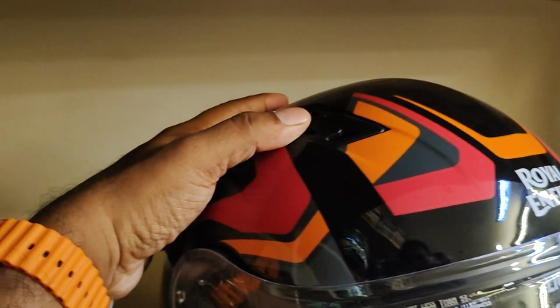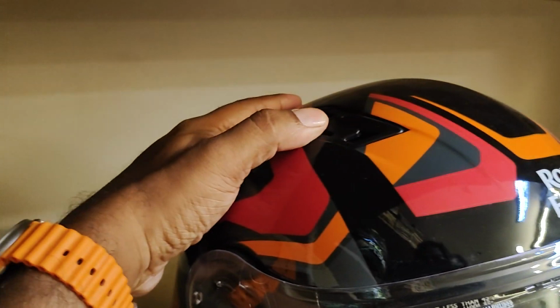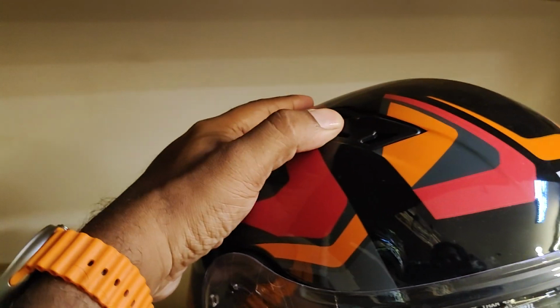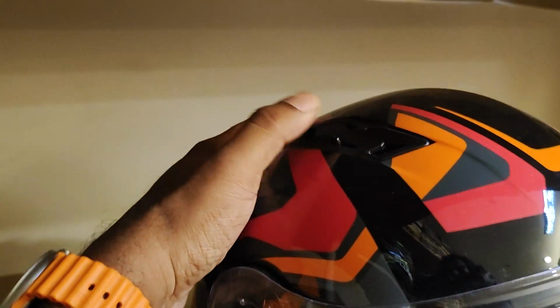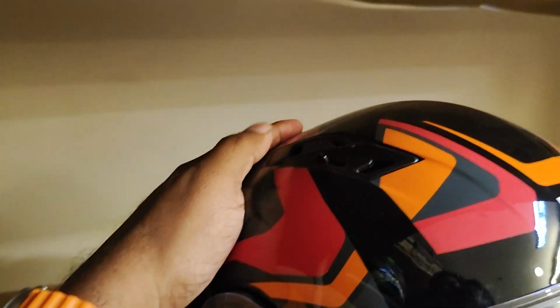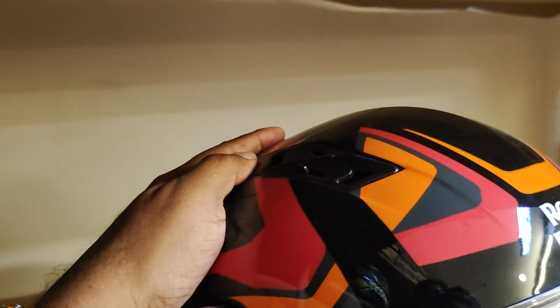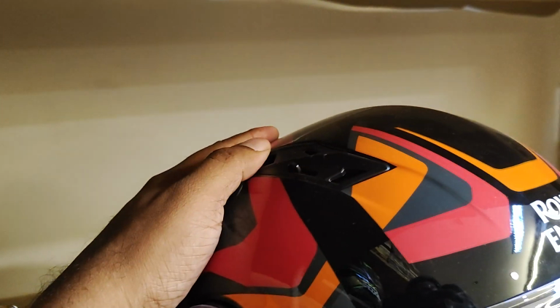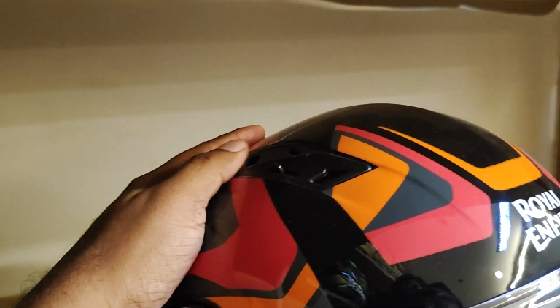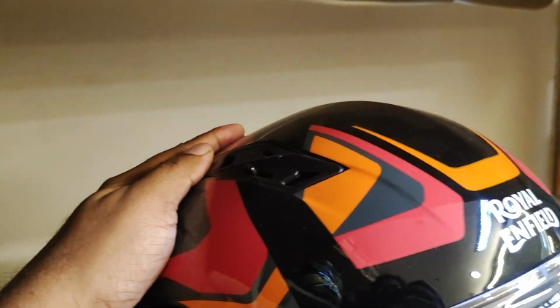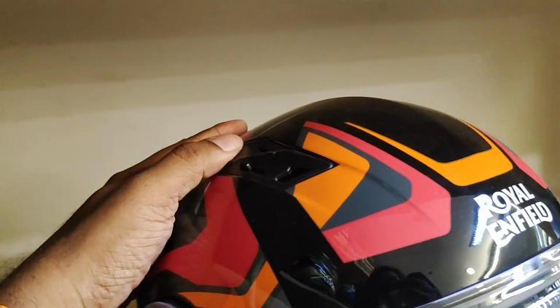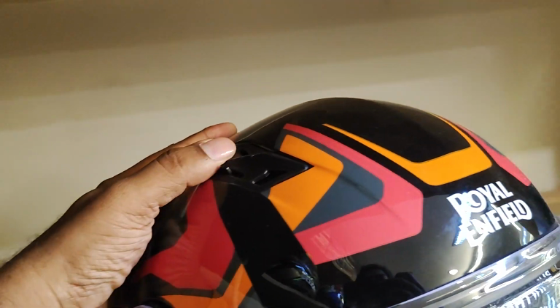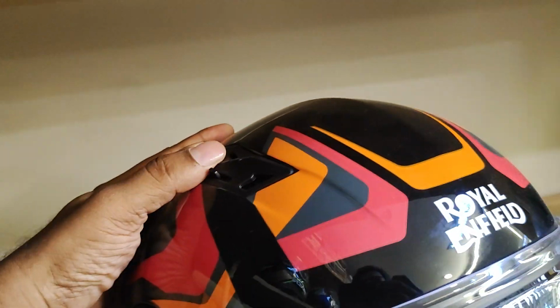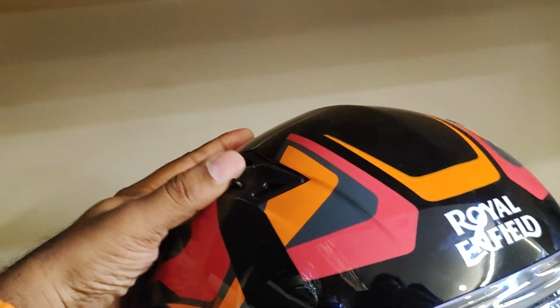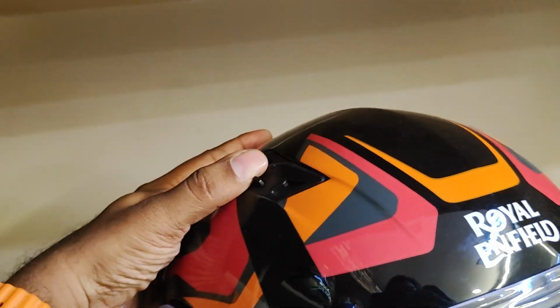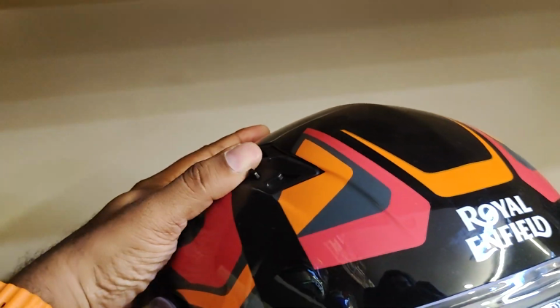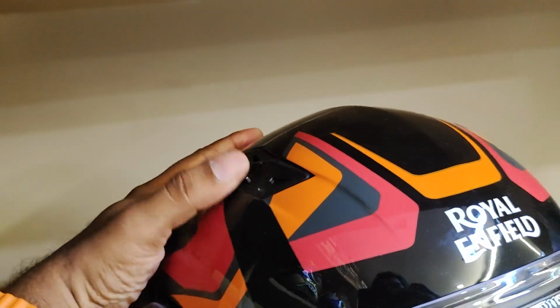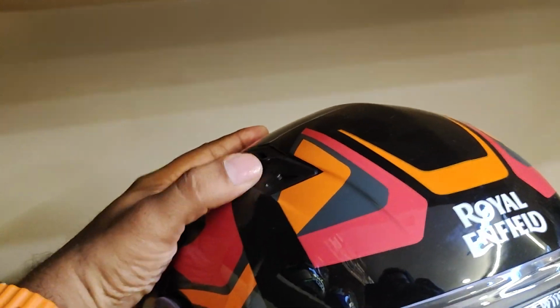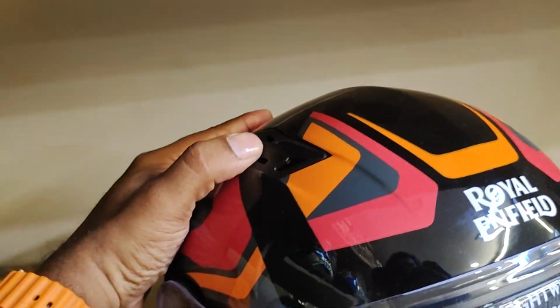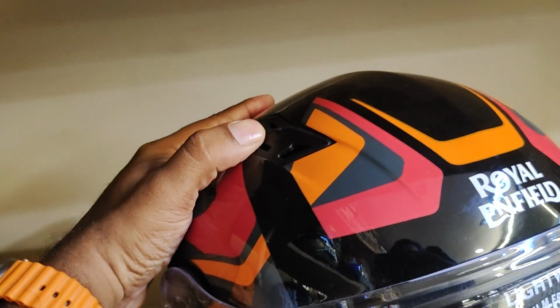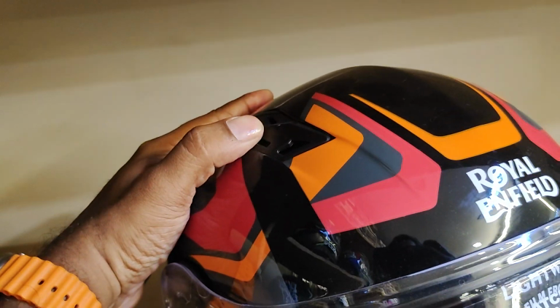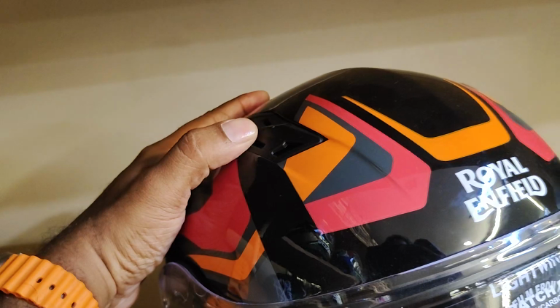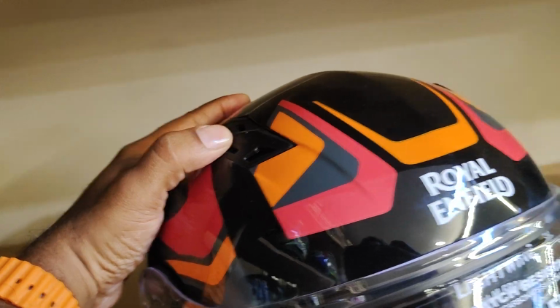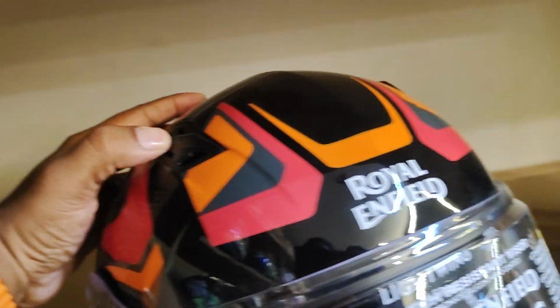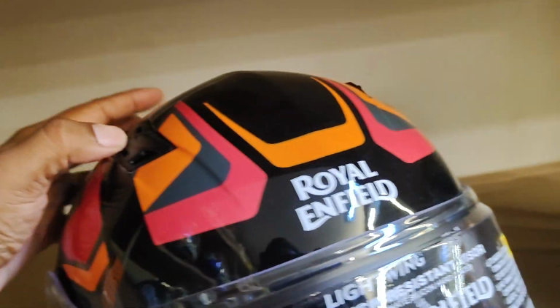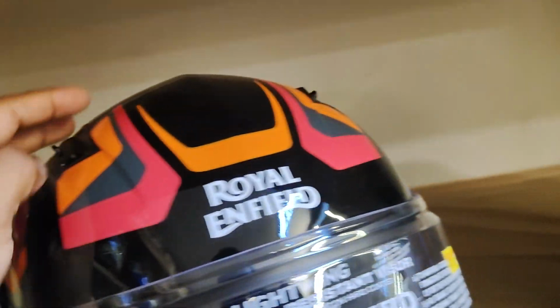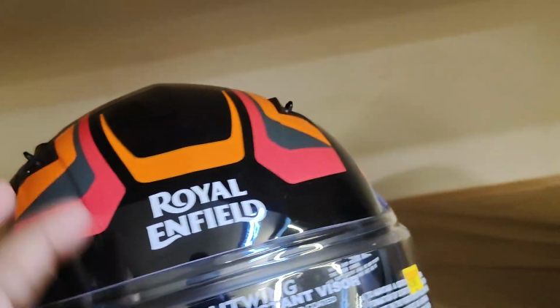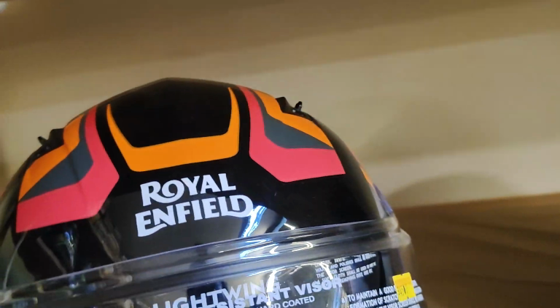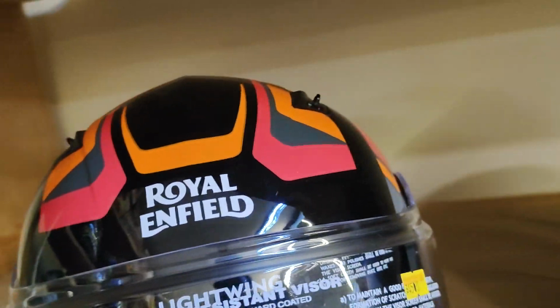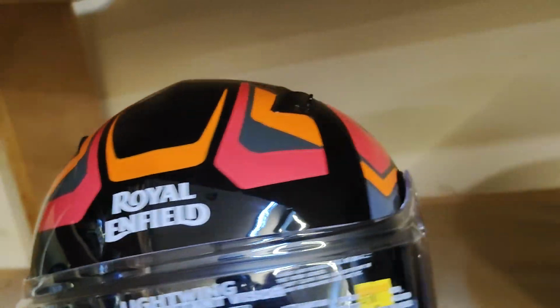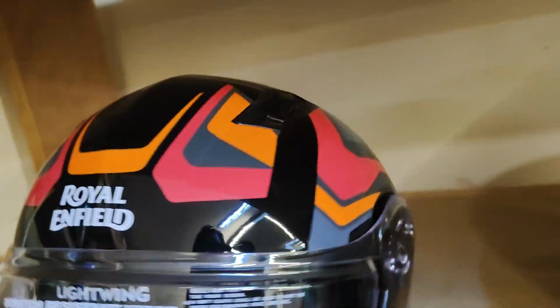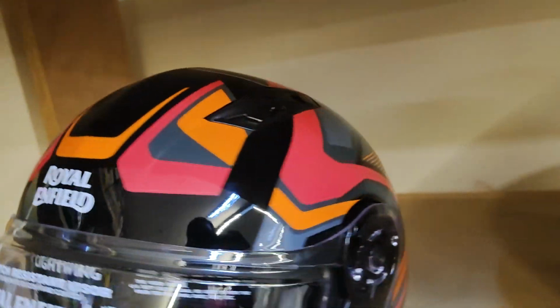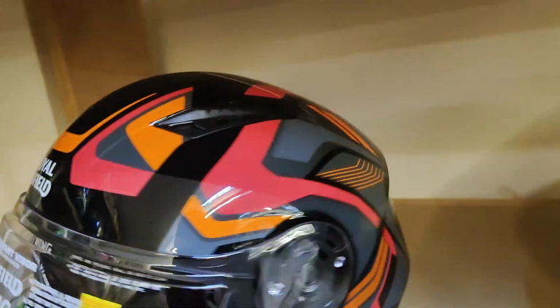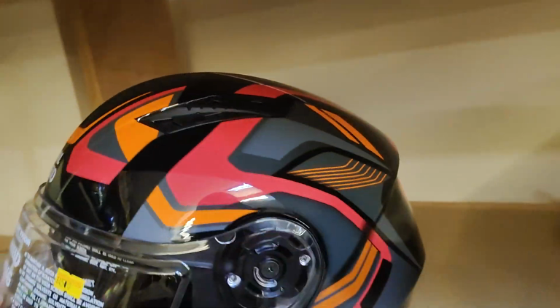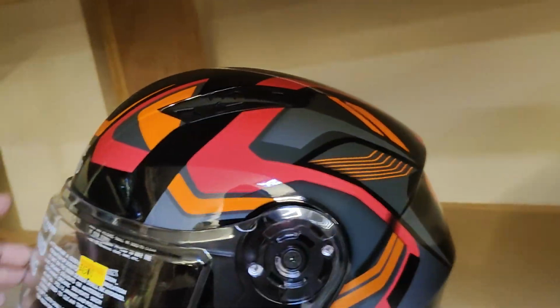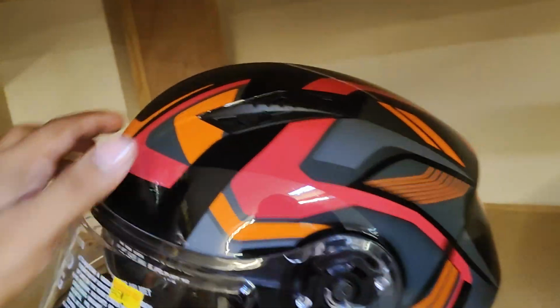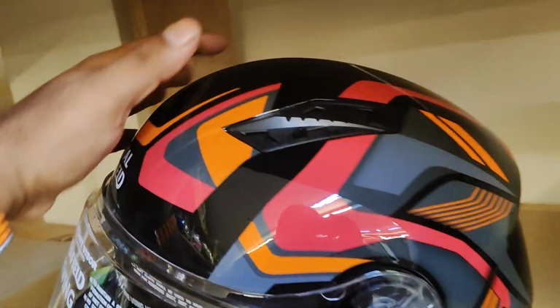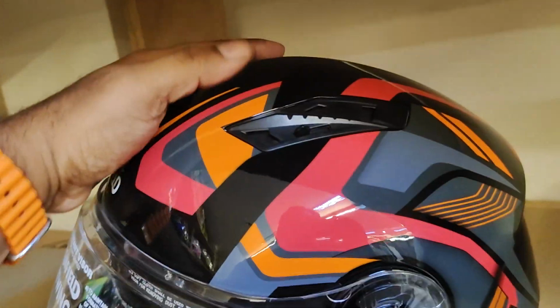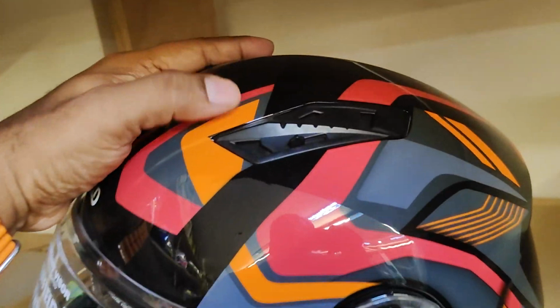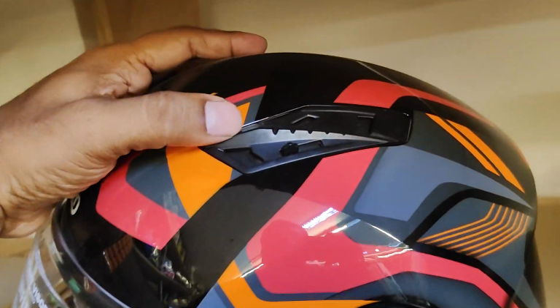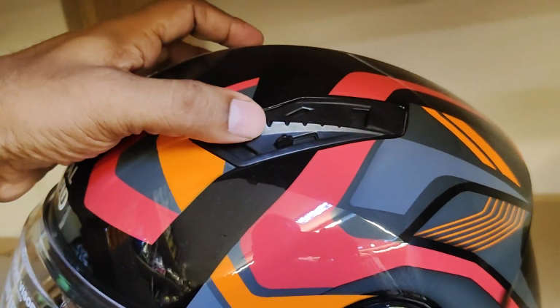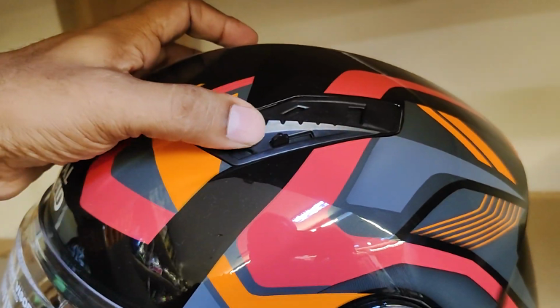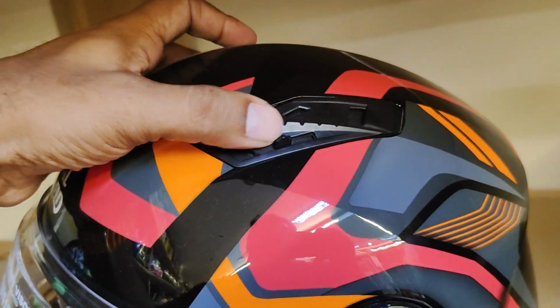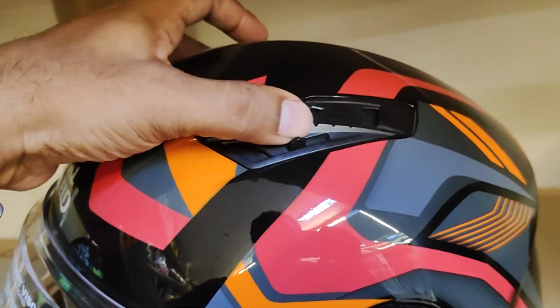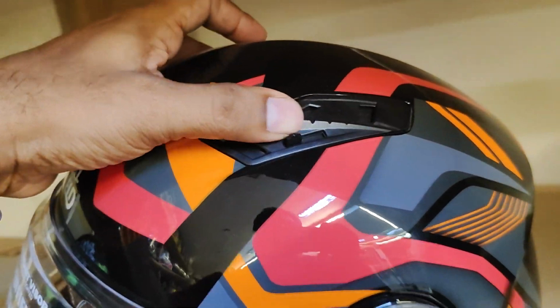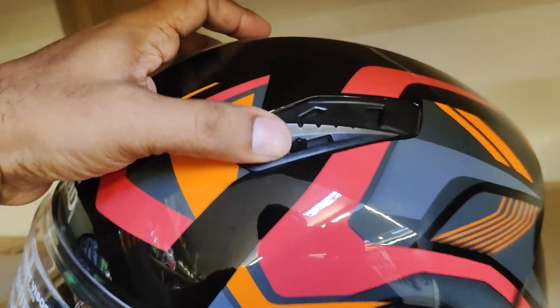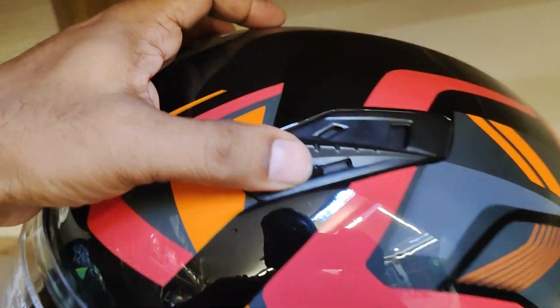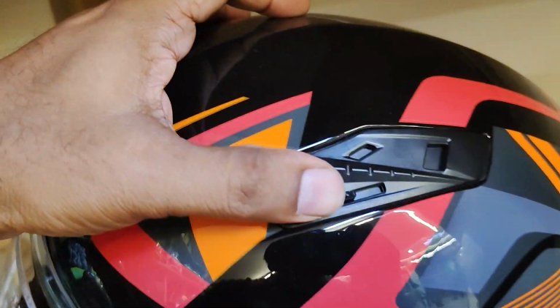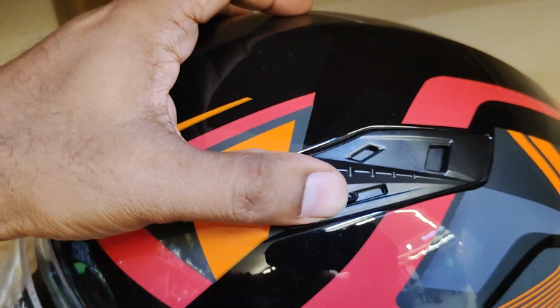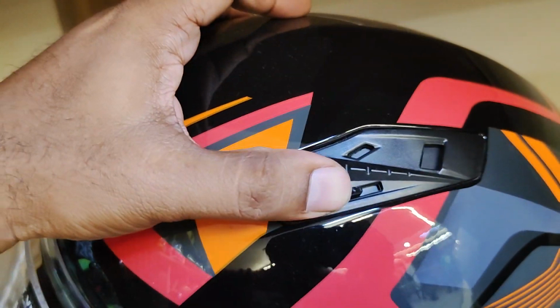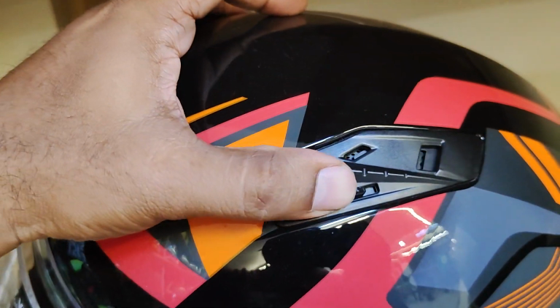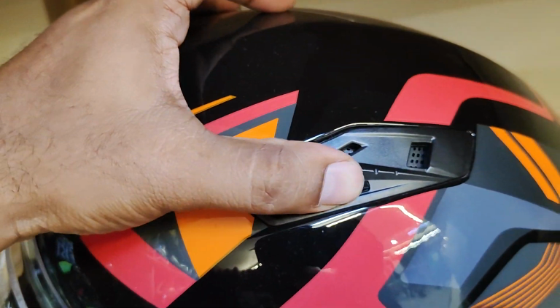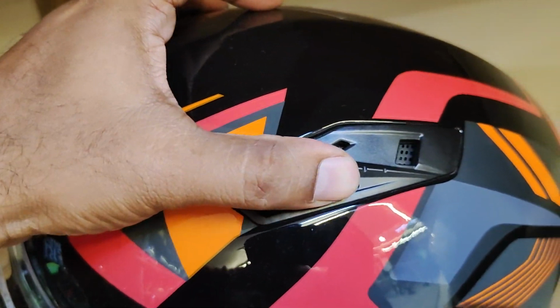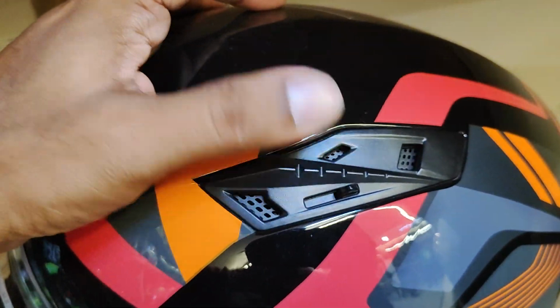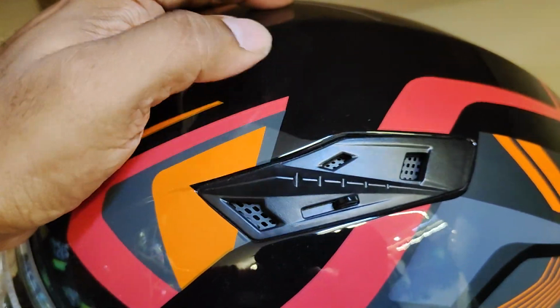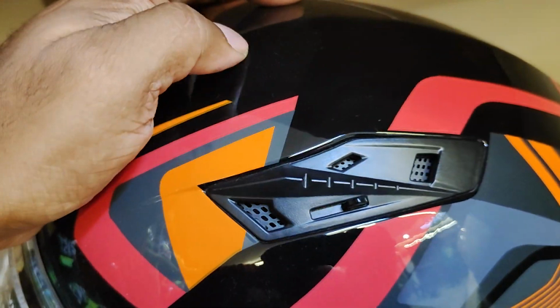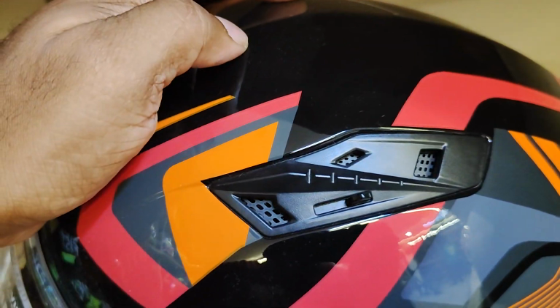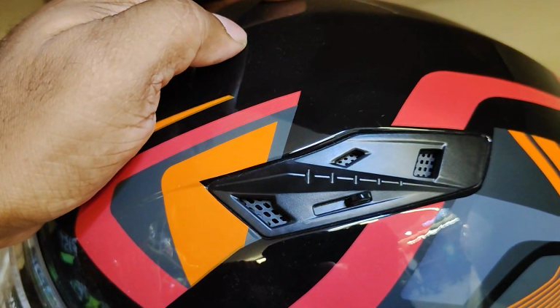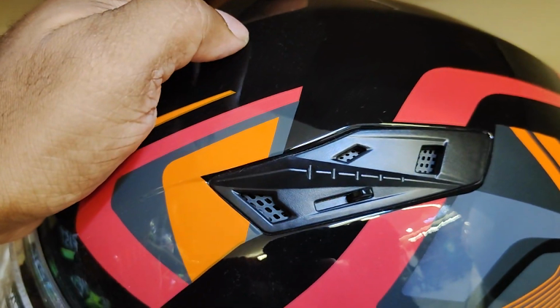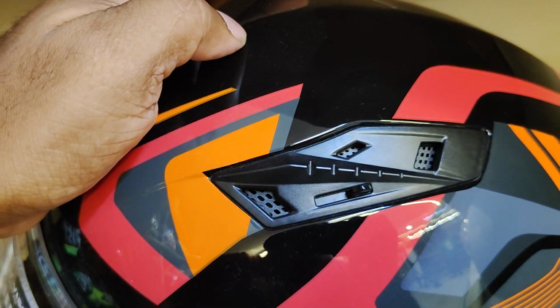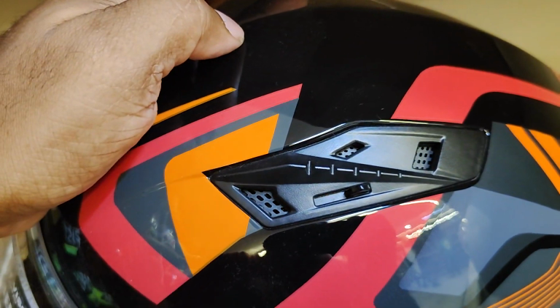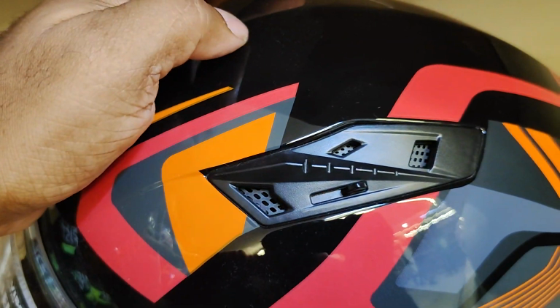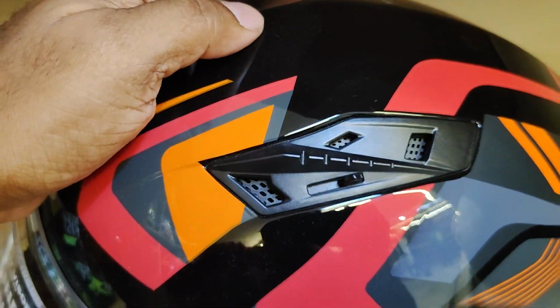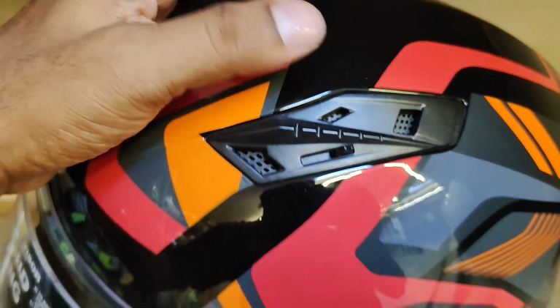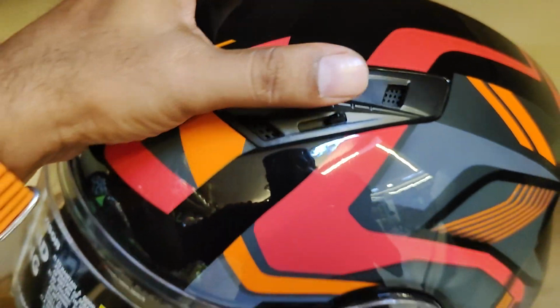You have two vents on top and one more over here as well. This is how the vents are arranged on the helmet.